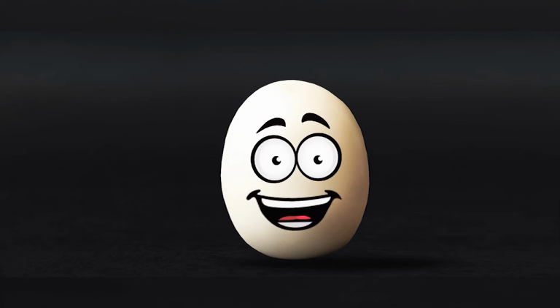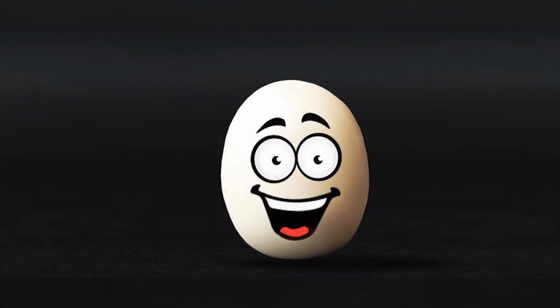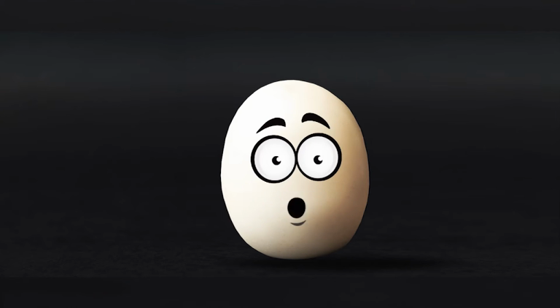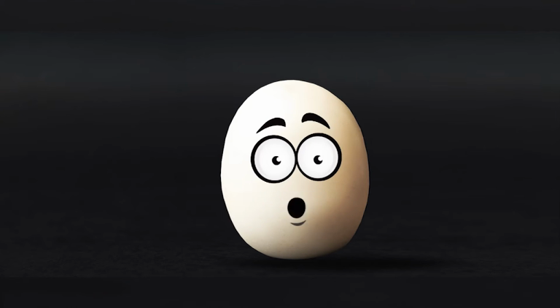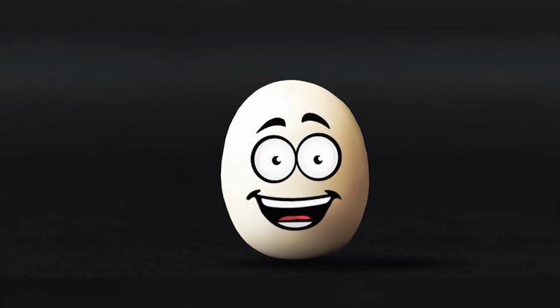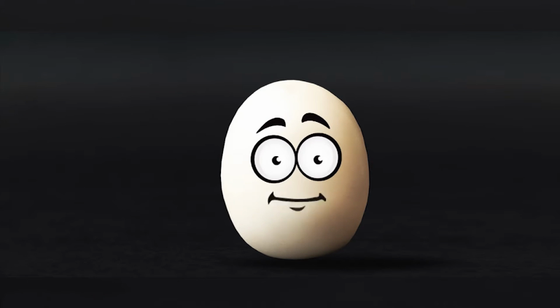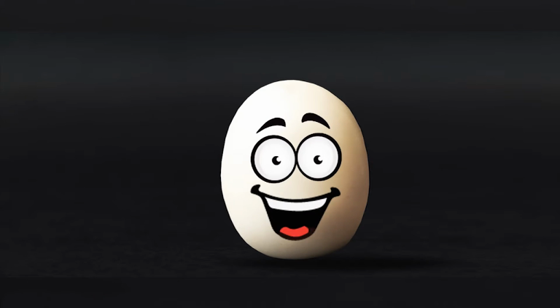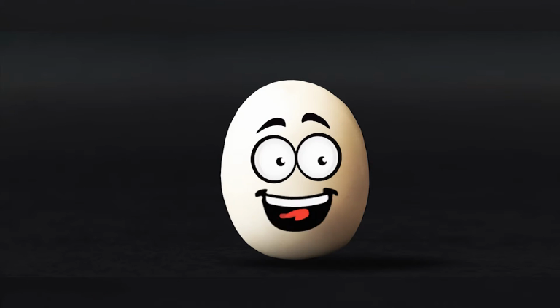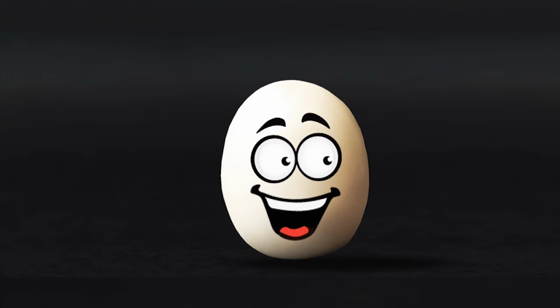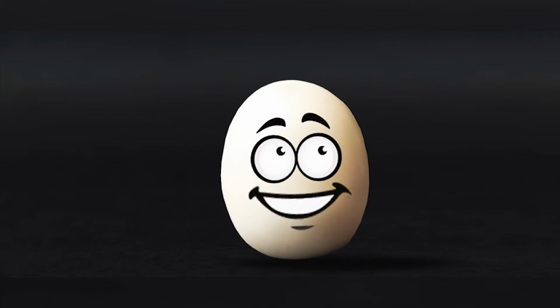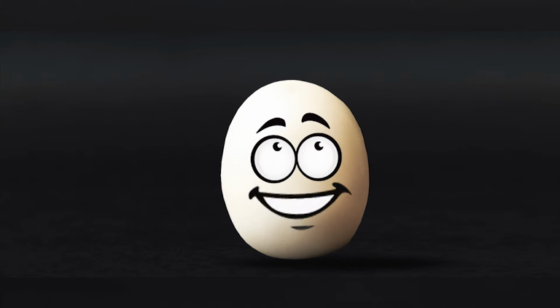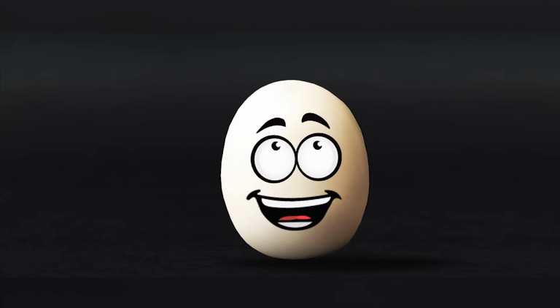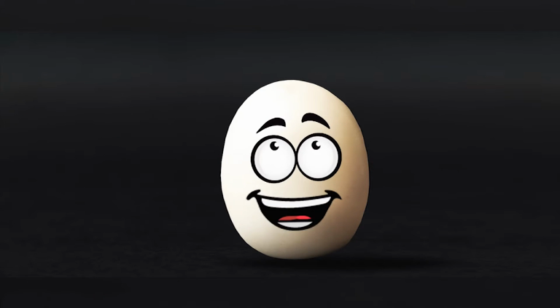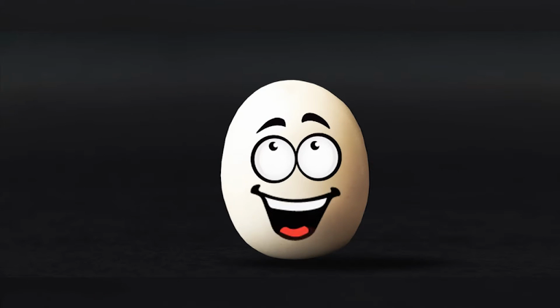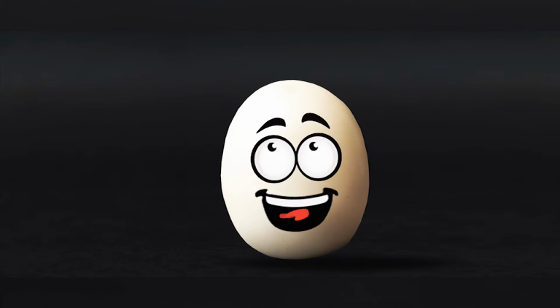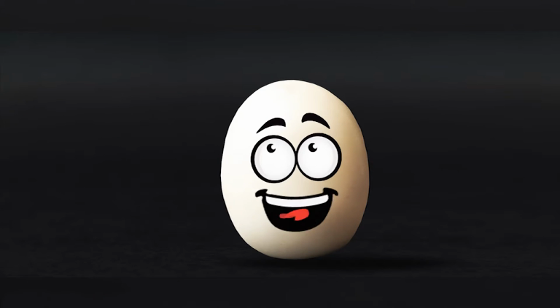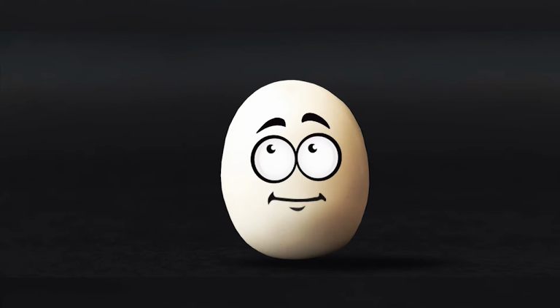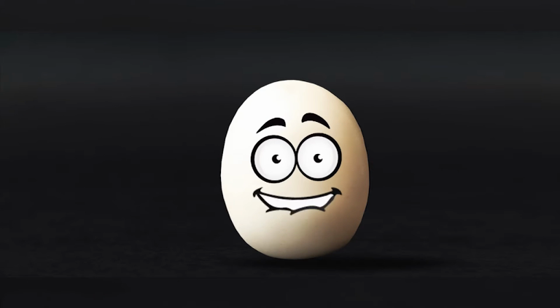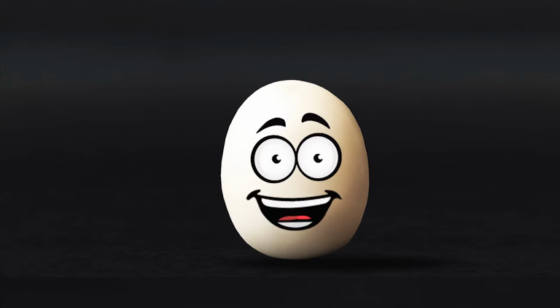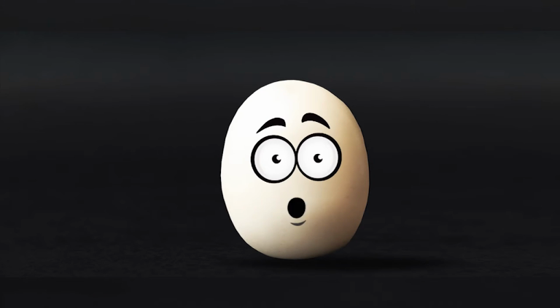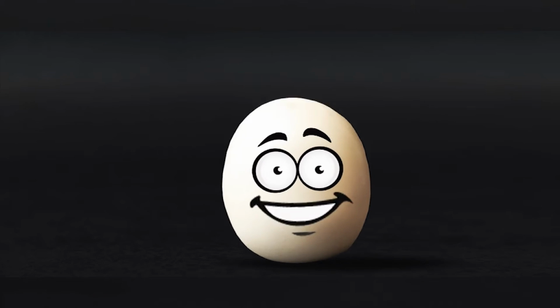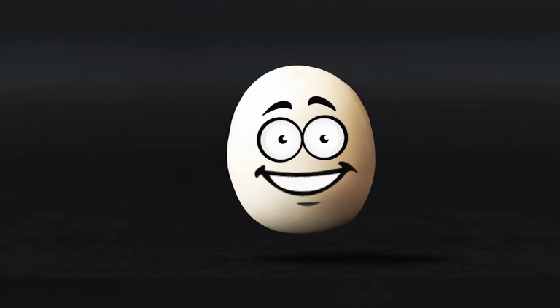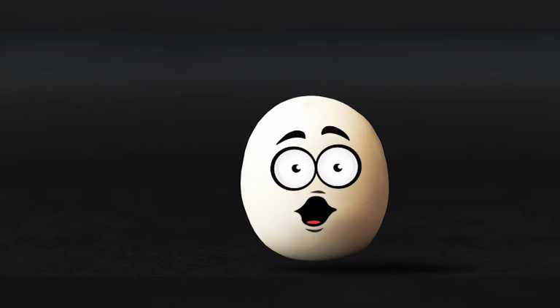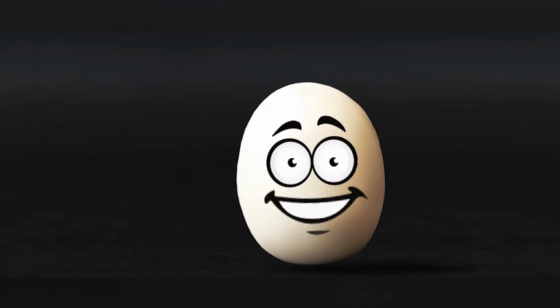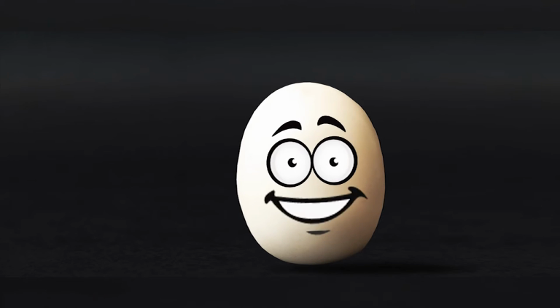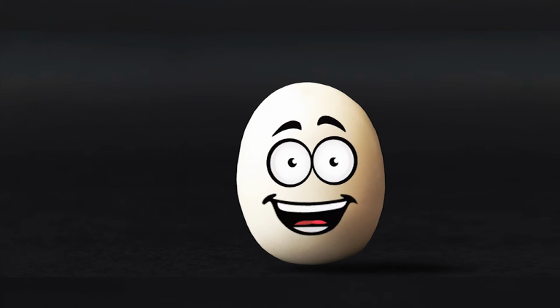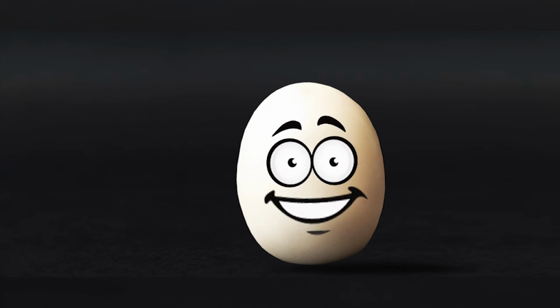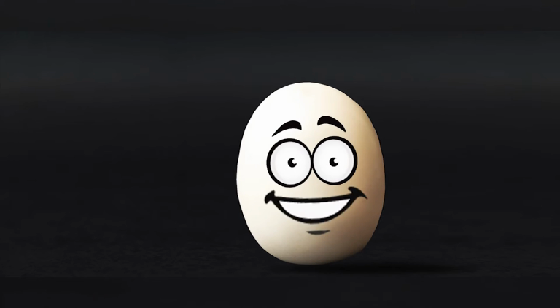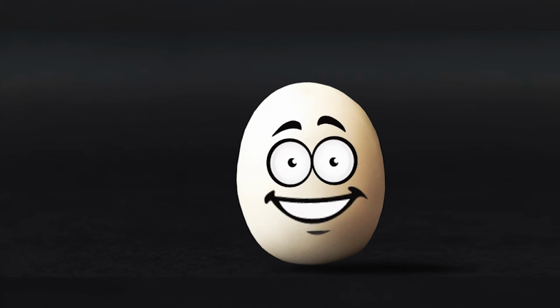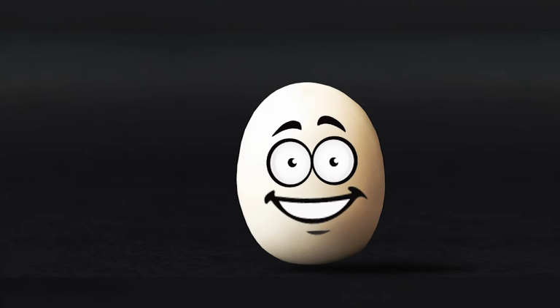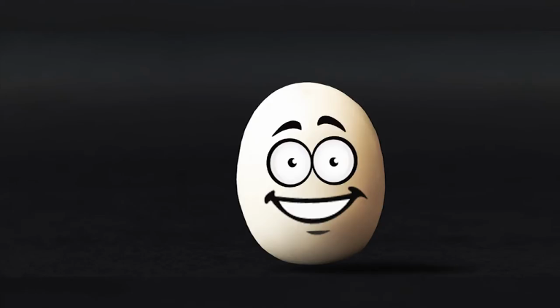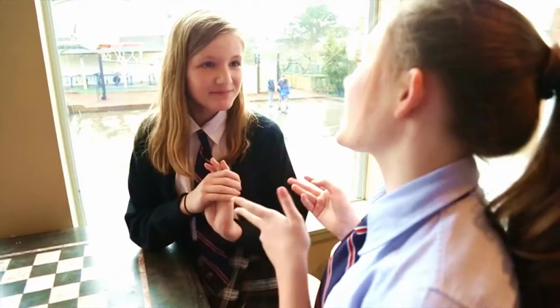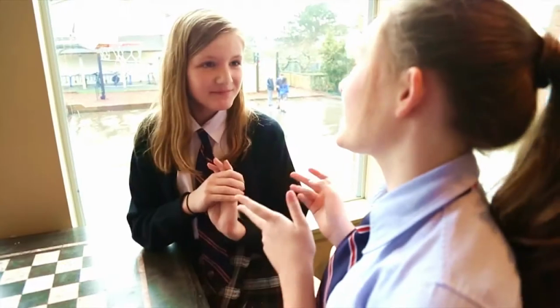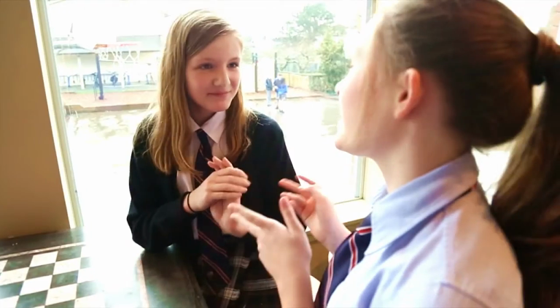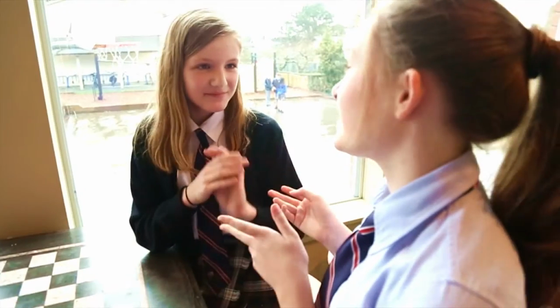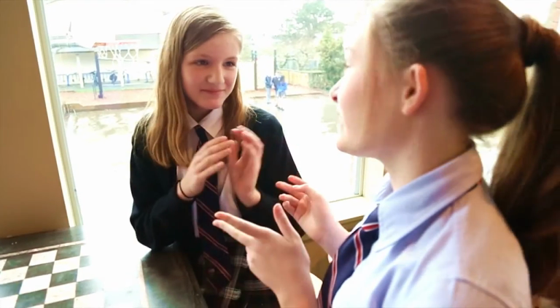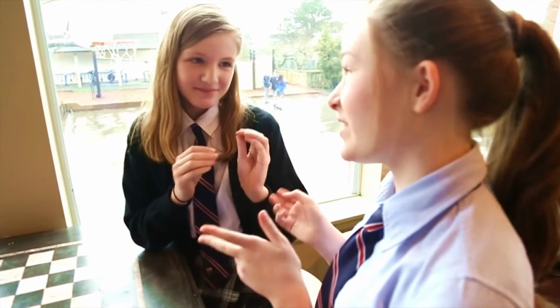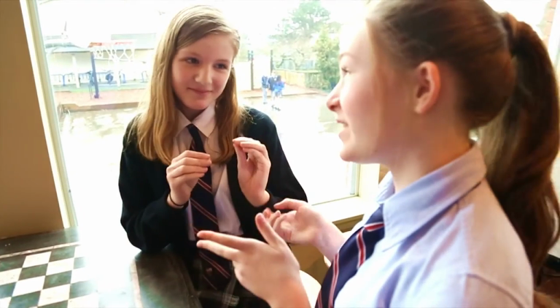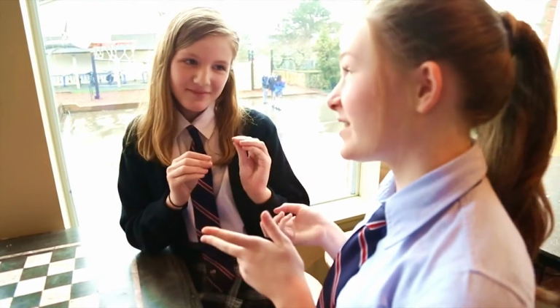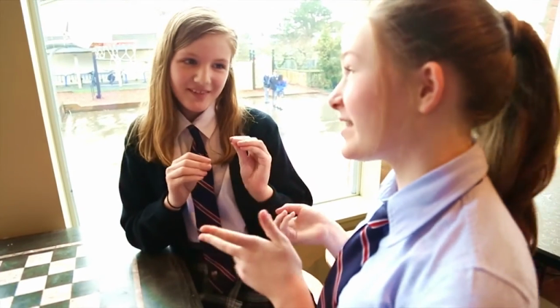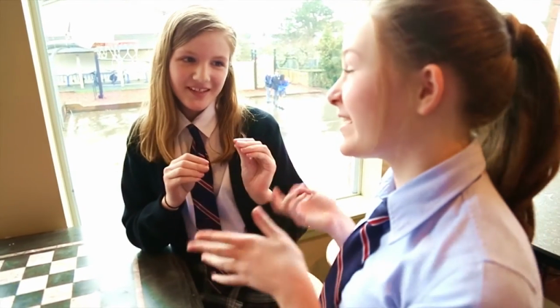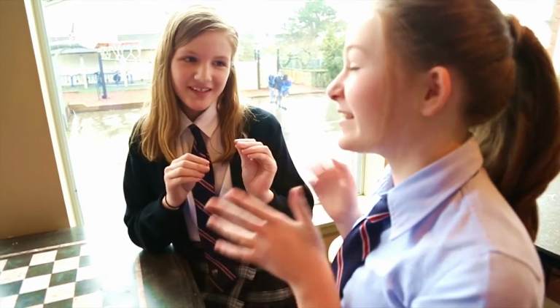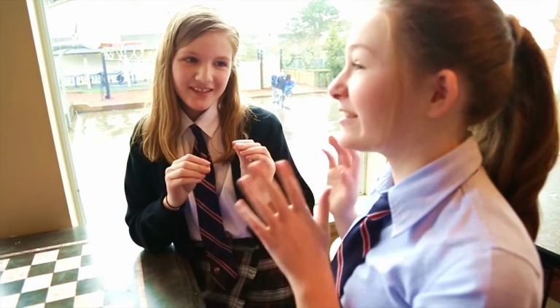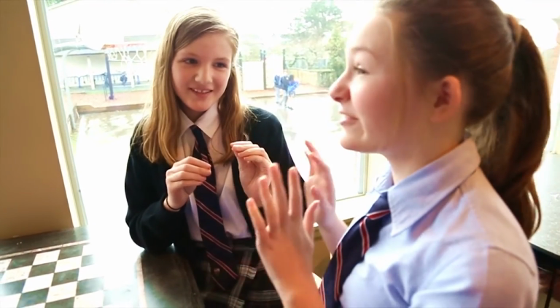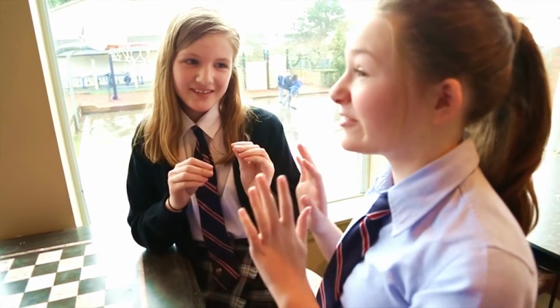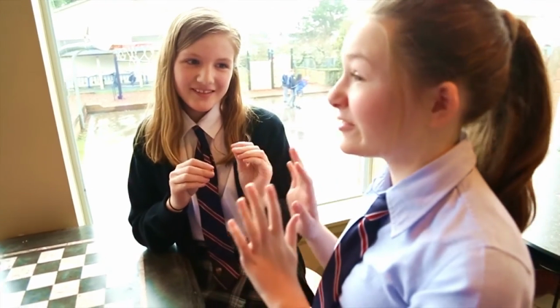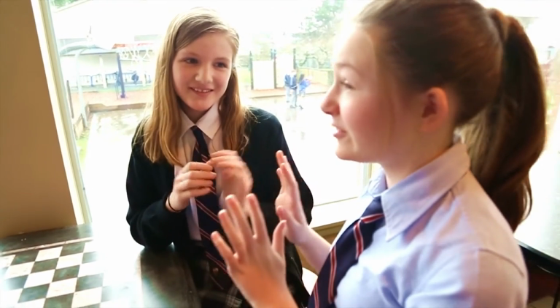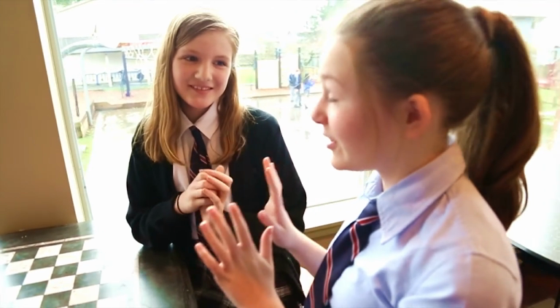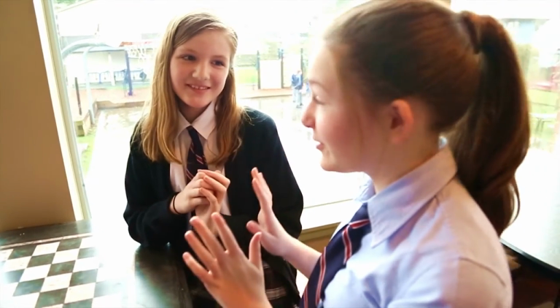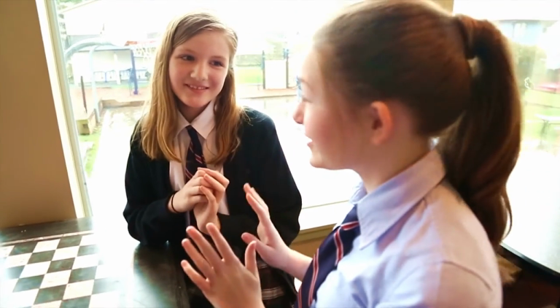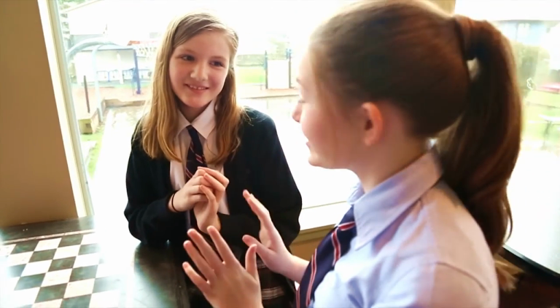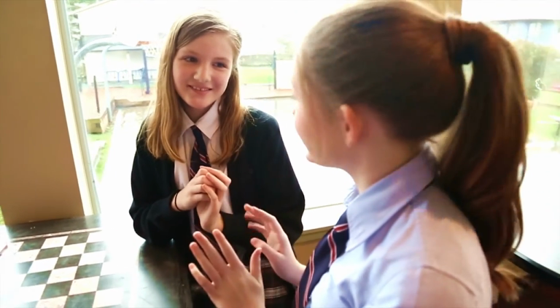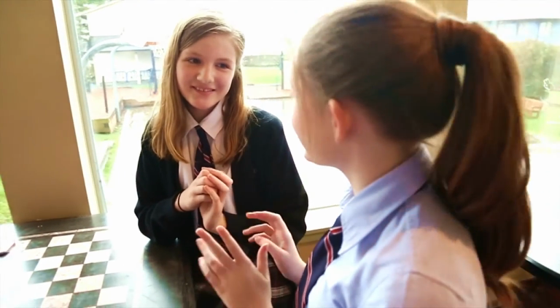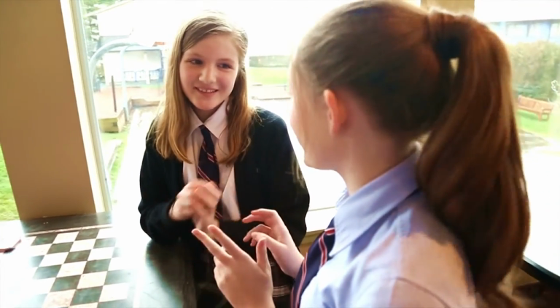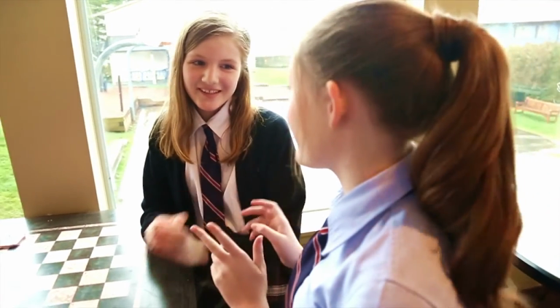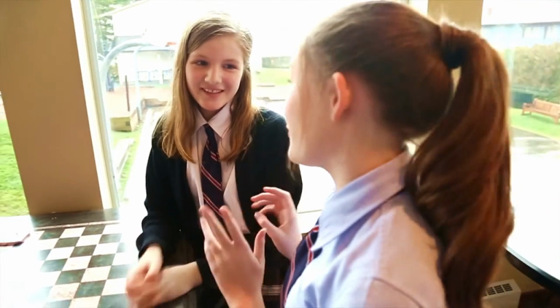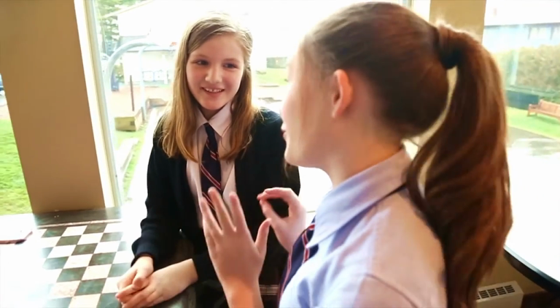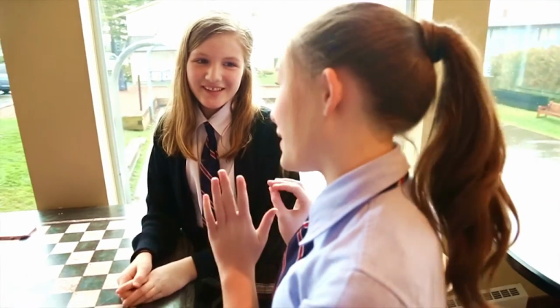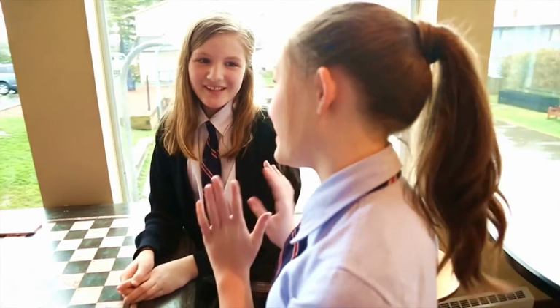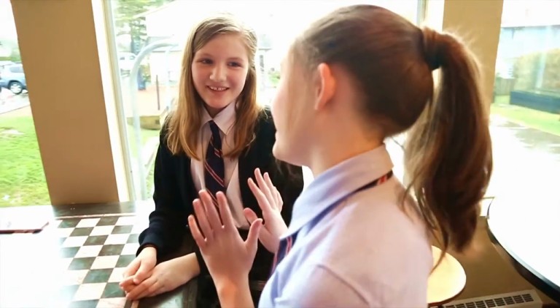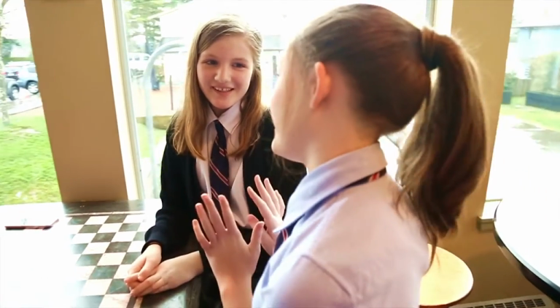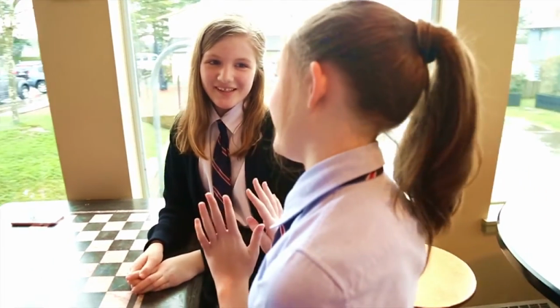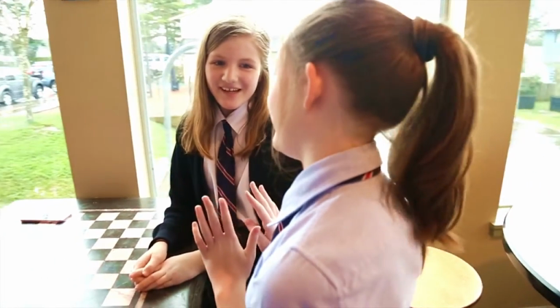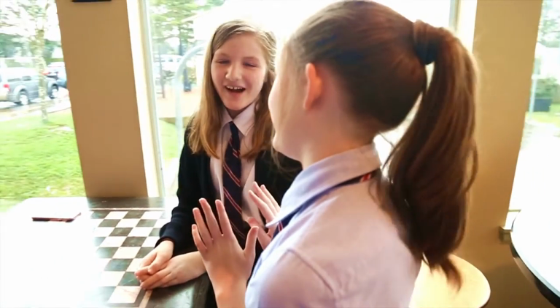How can a squidgy ball like me help reduce your stress? Believe it or not, there is some really good science behind the stress ball.